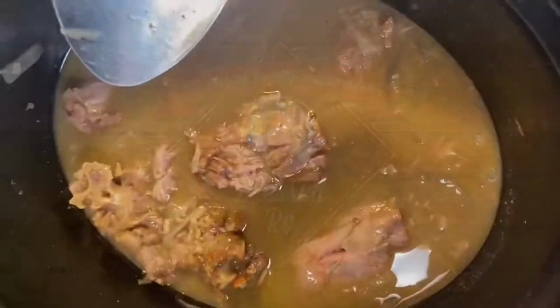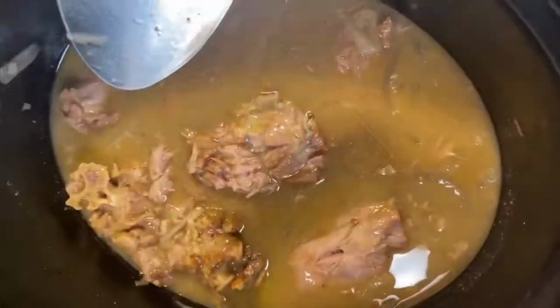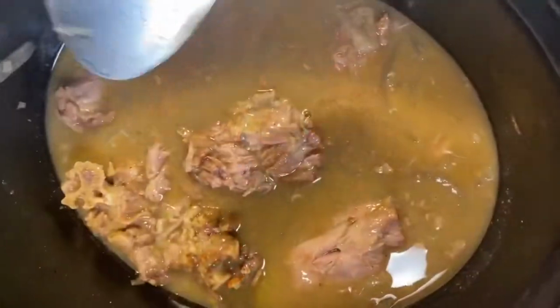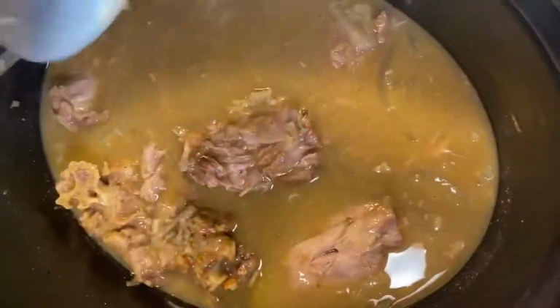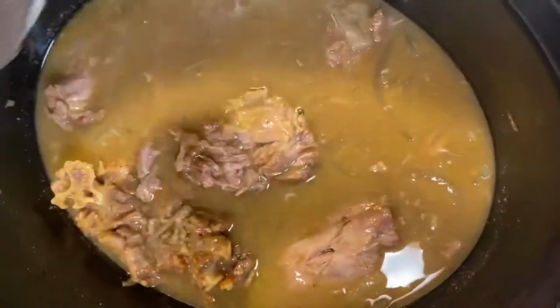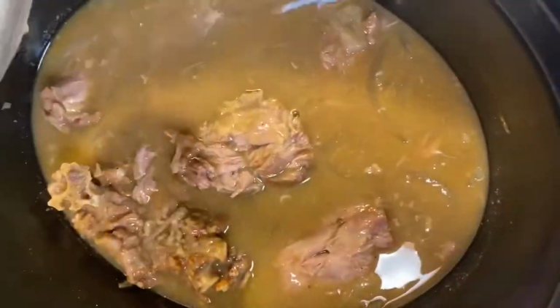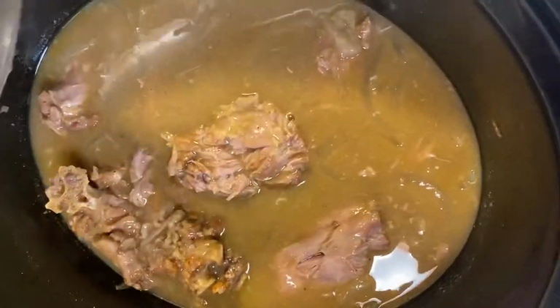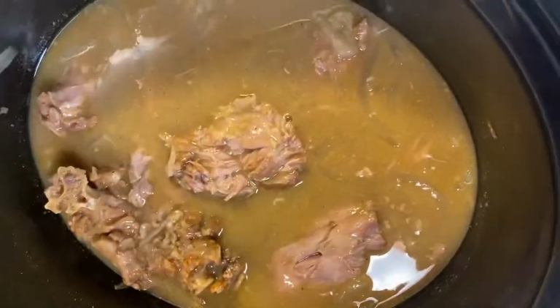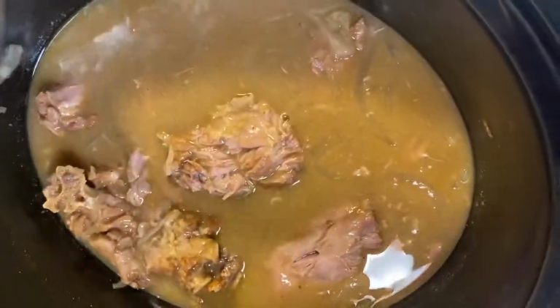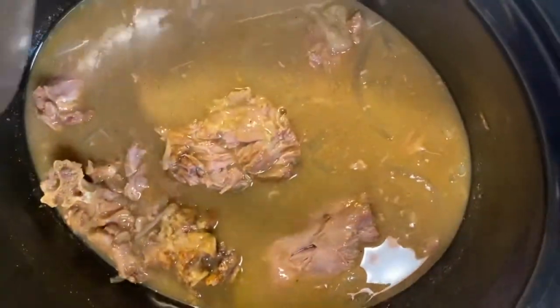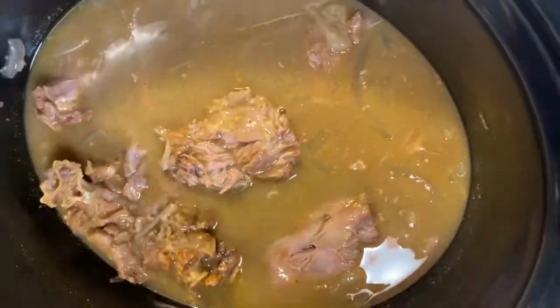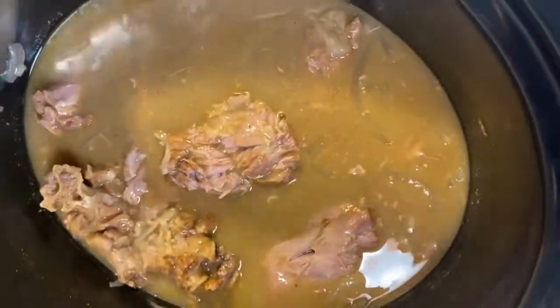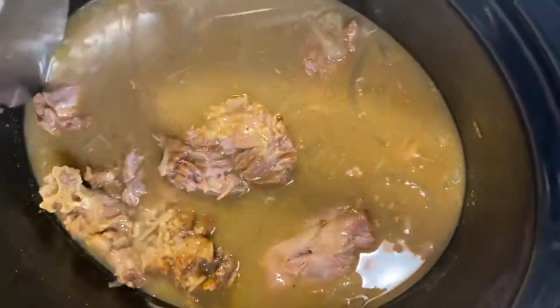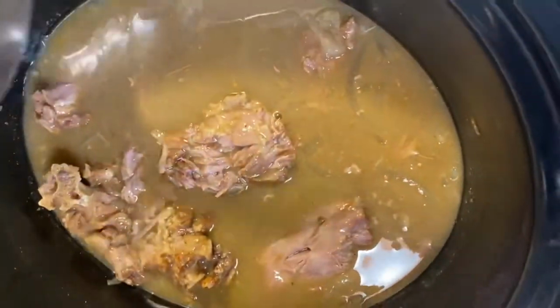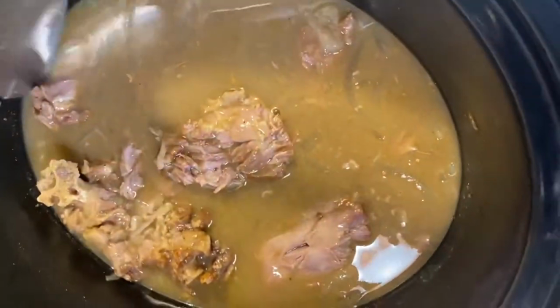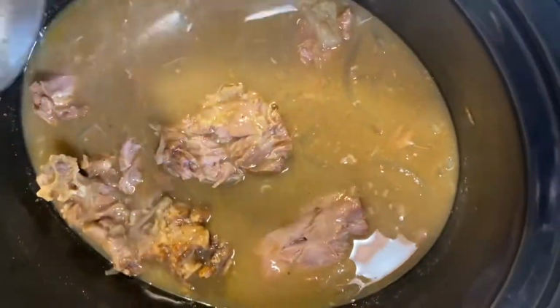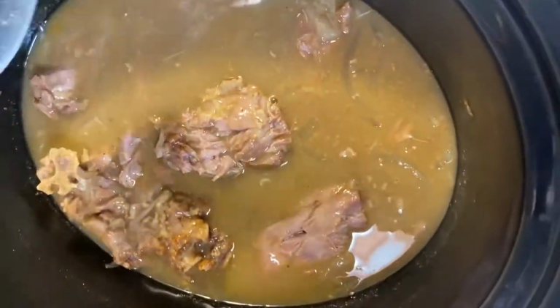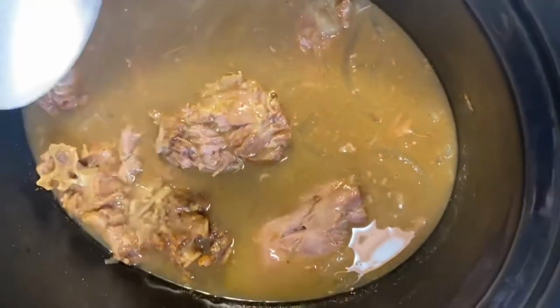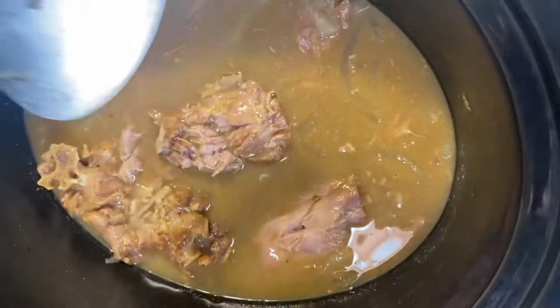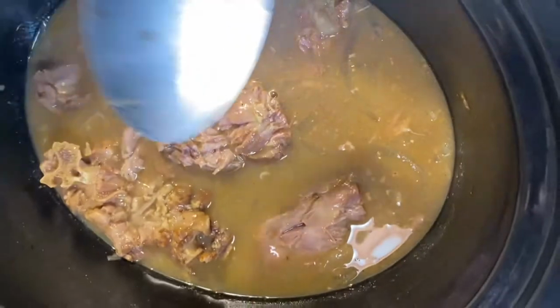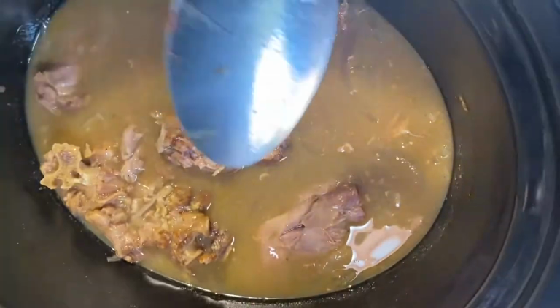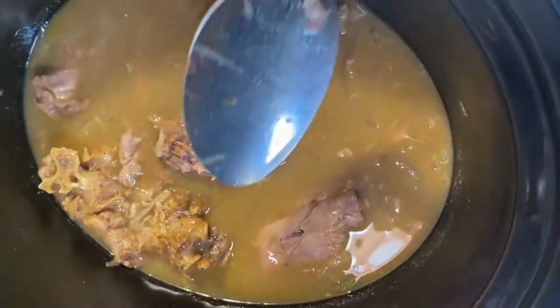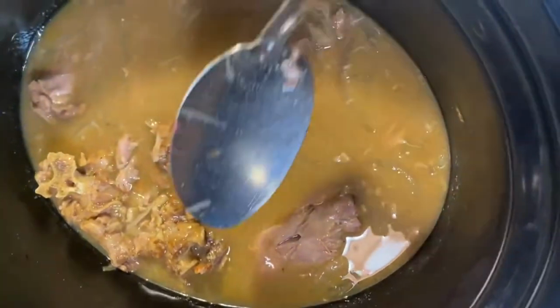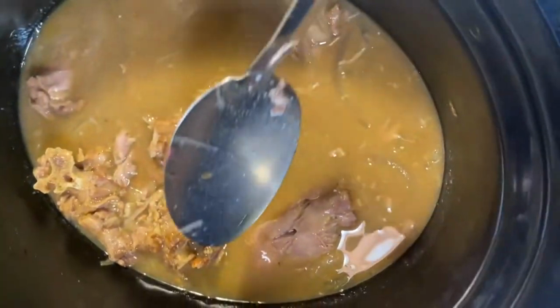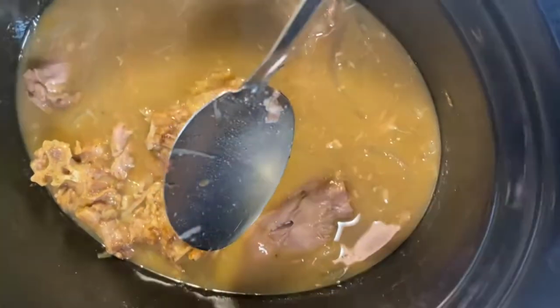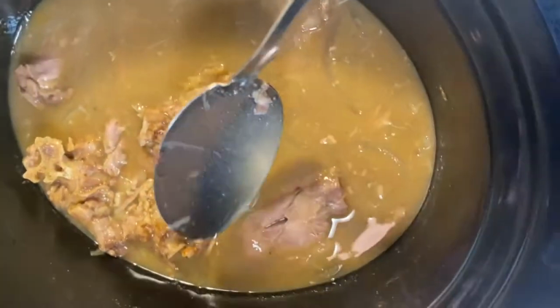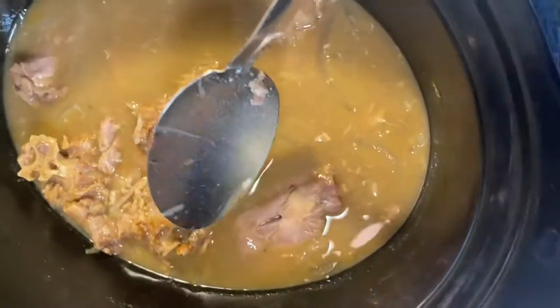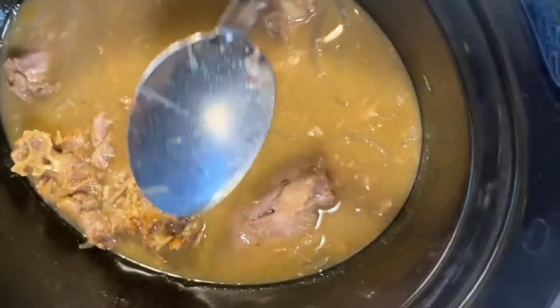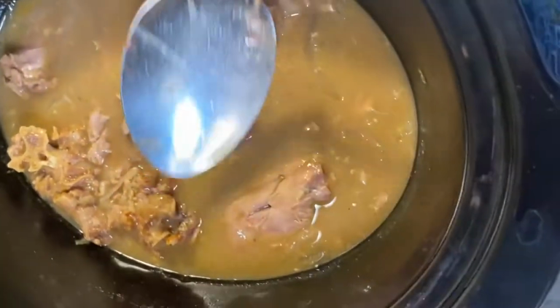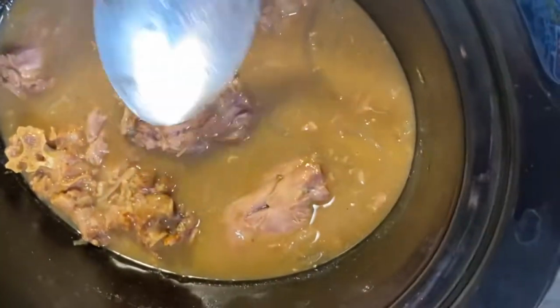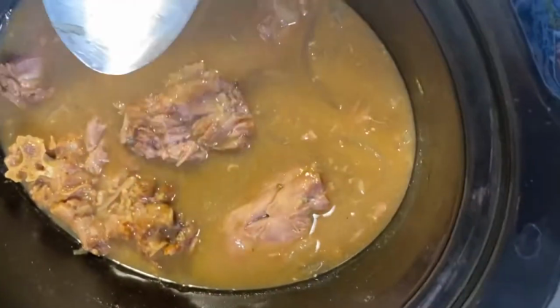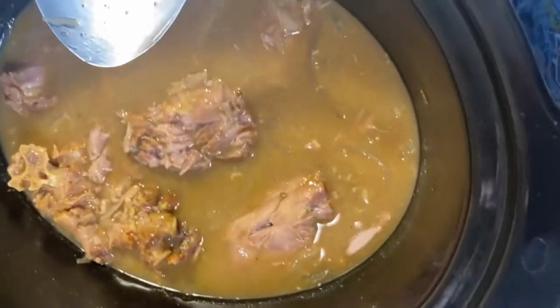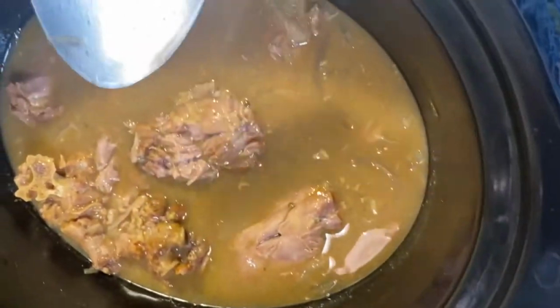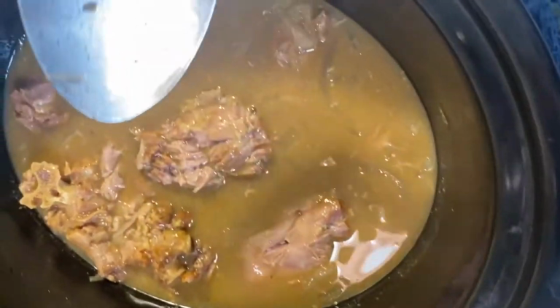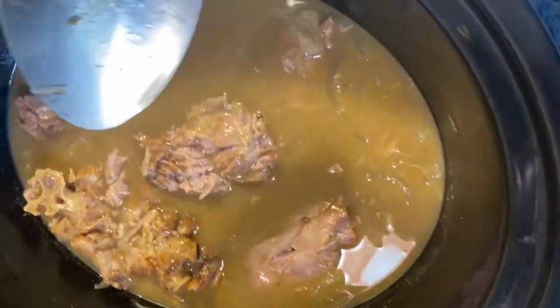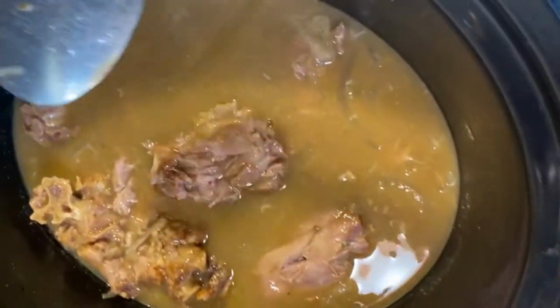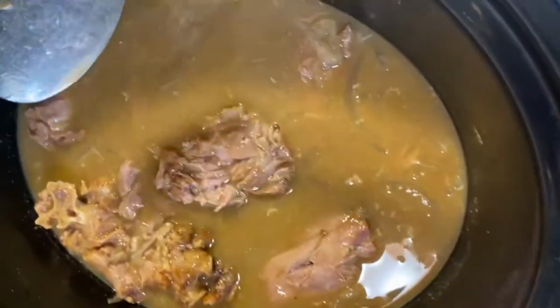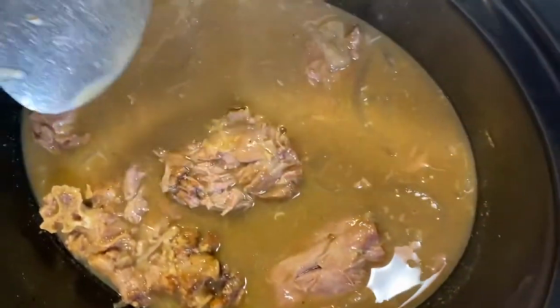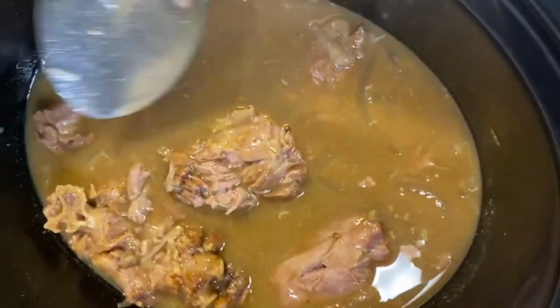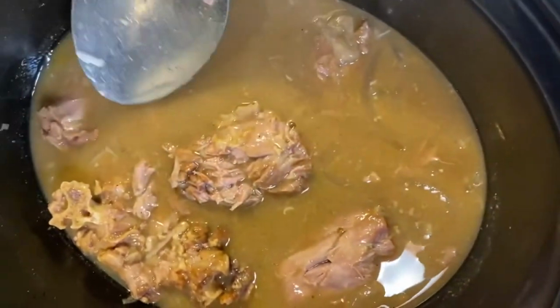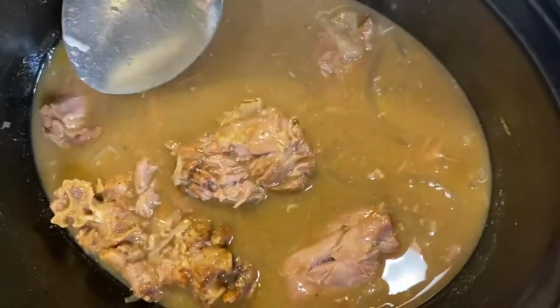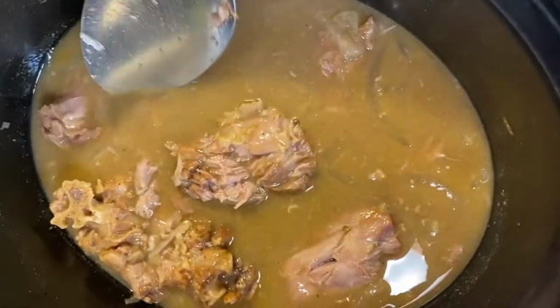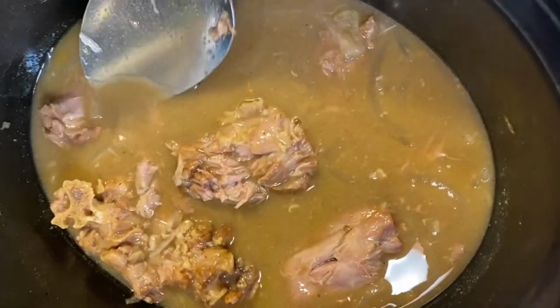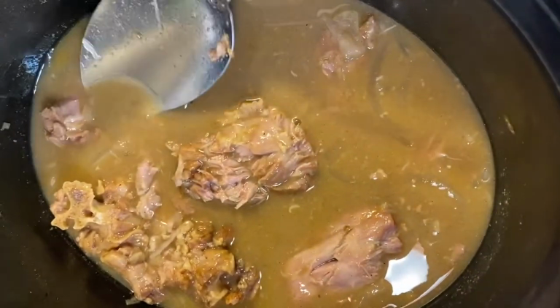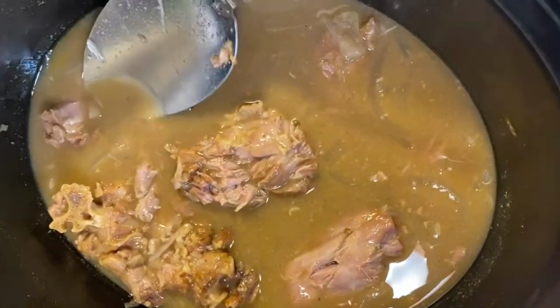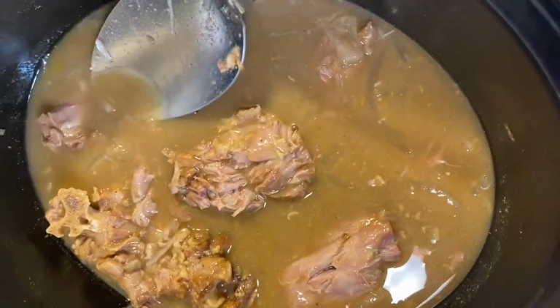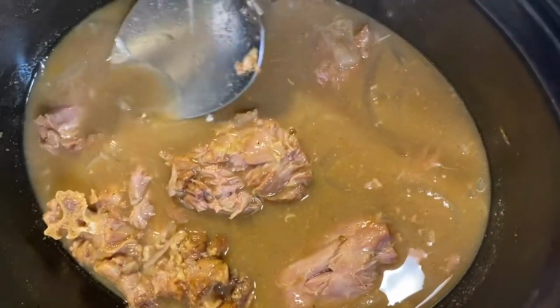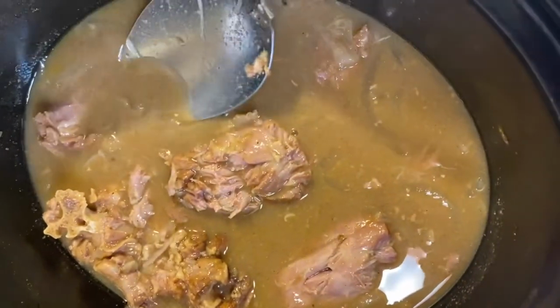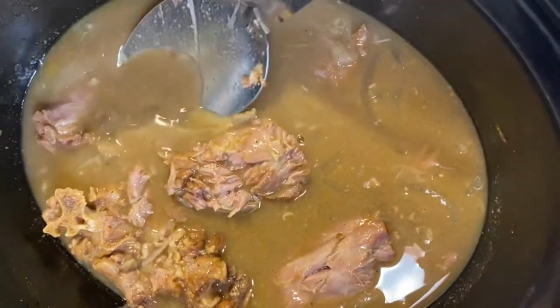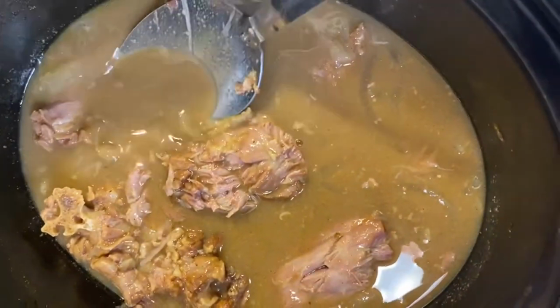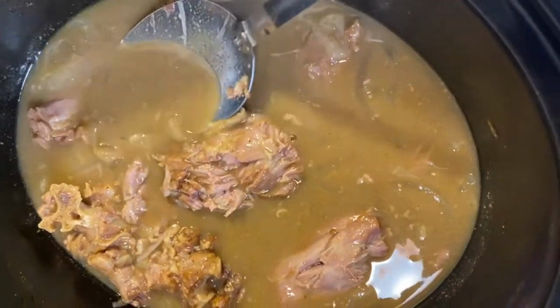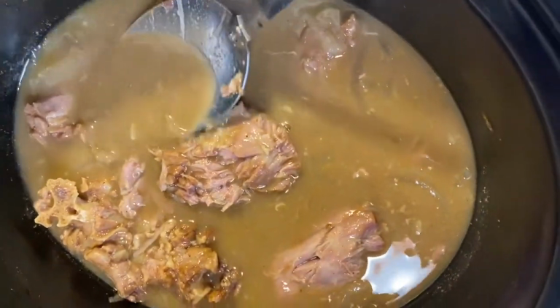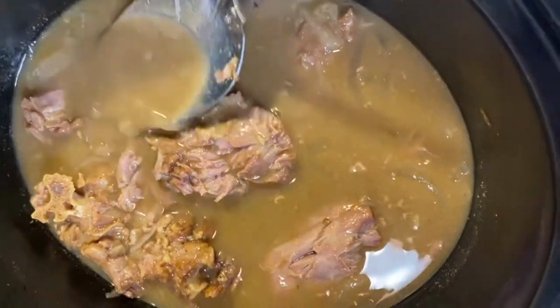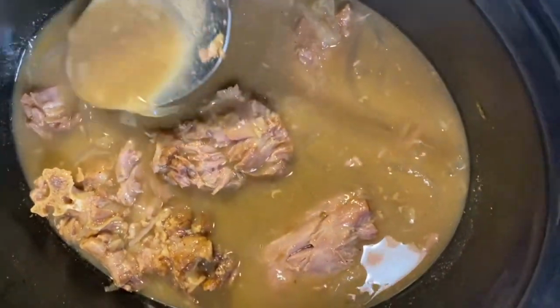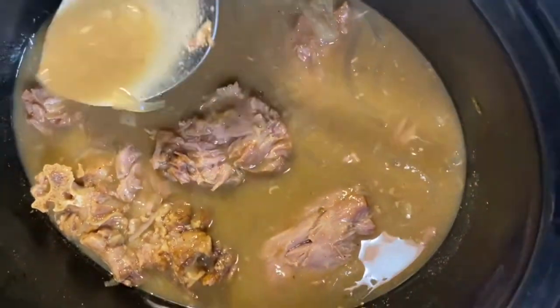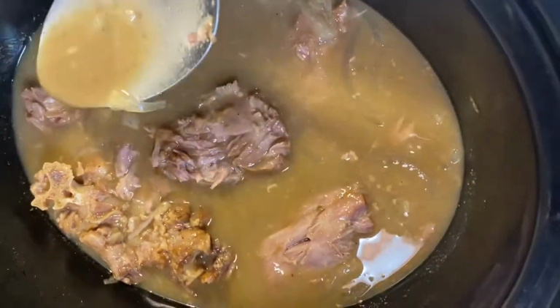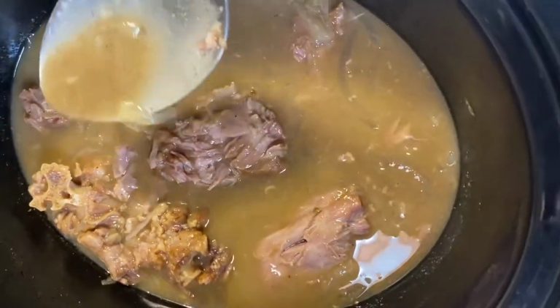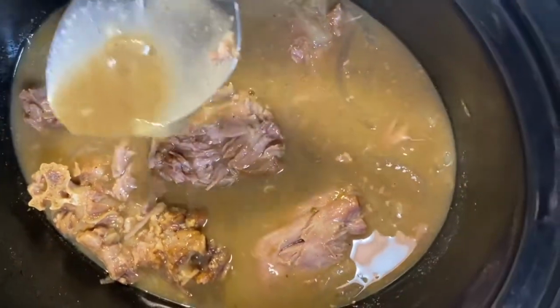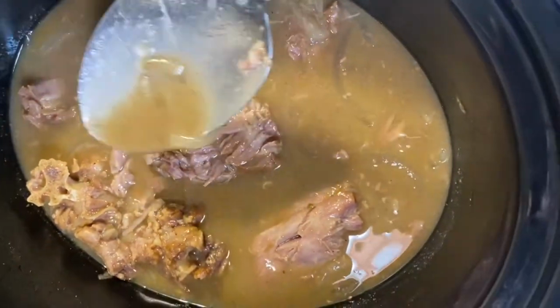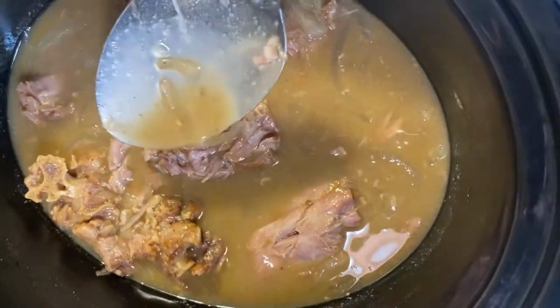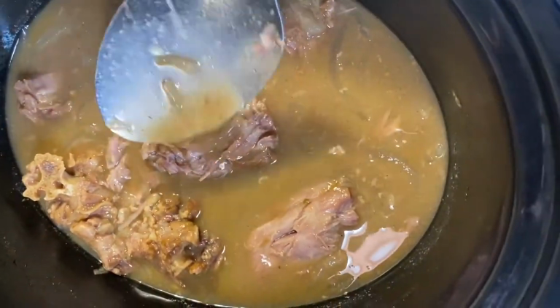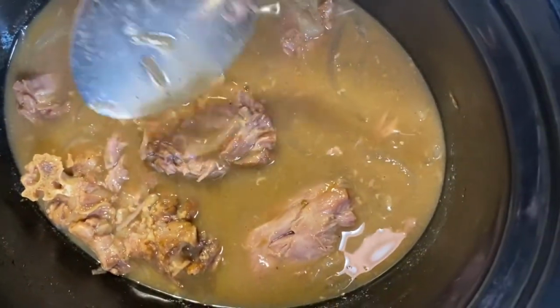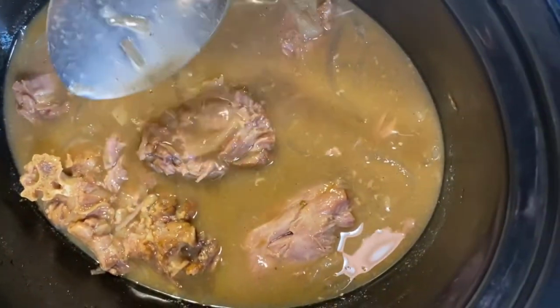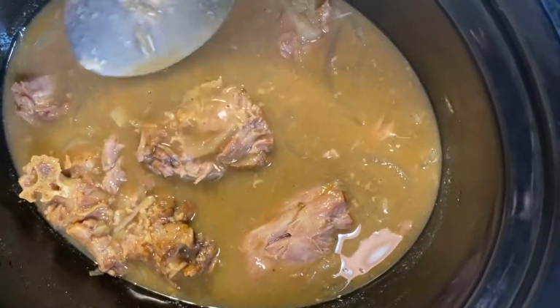Hi guys, today I am going to be cooking these delicious turkey necks in the slow cooker.